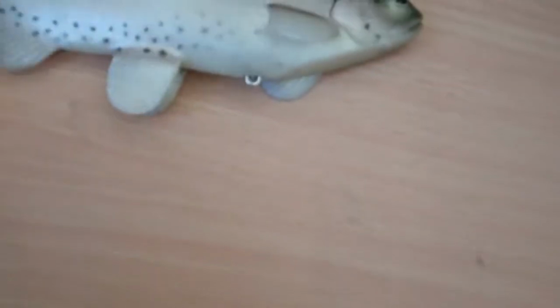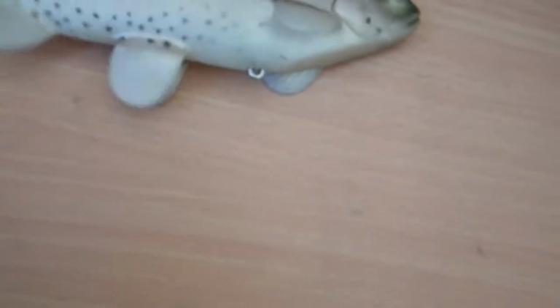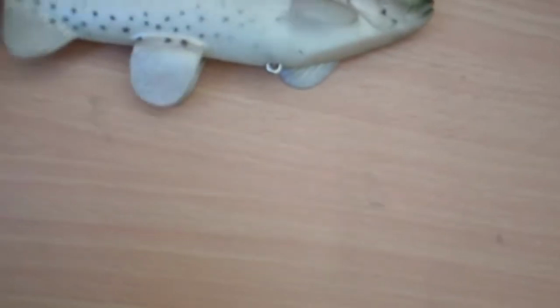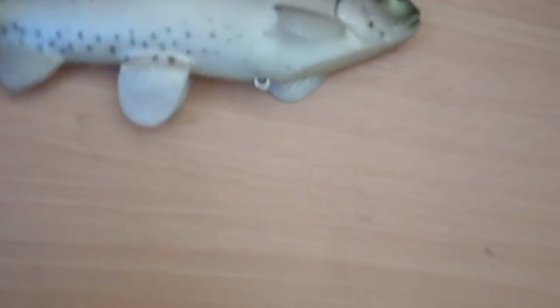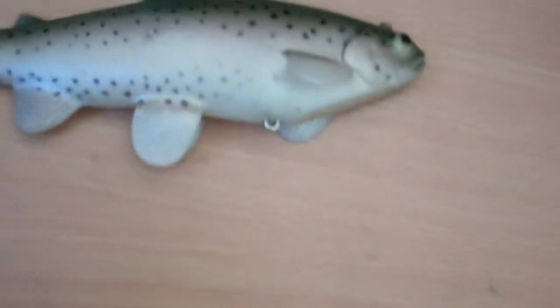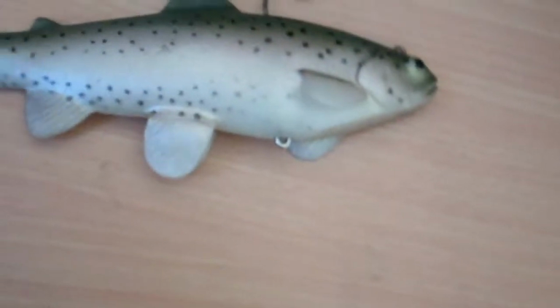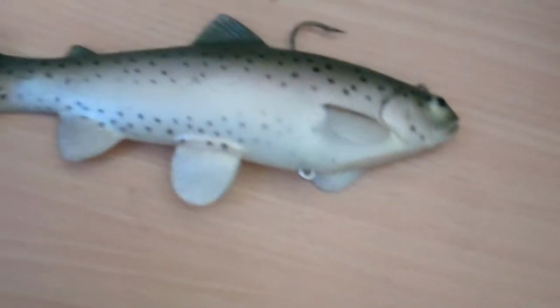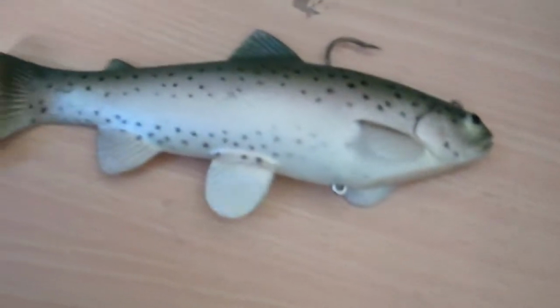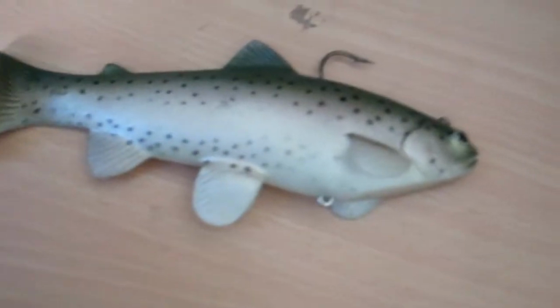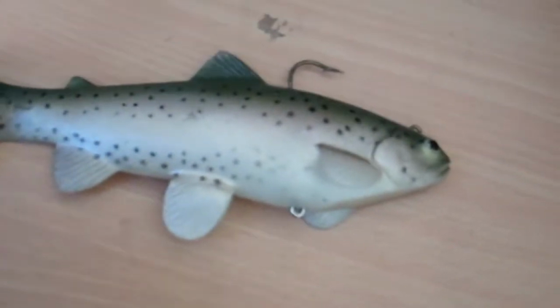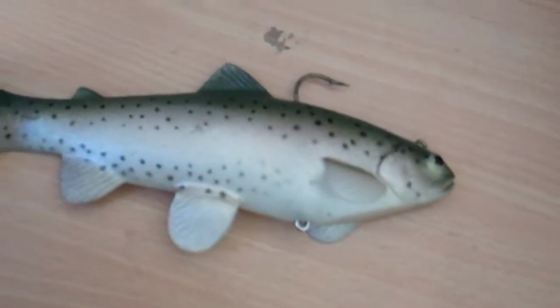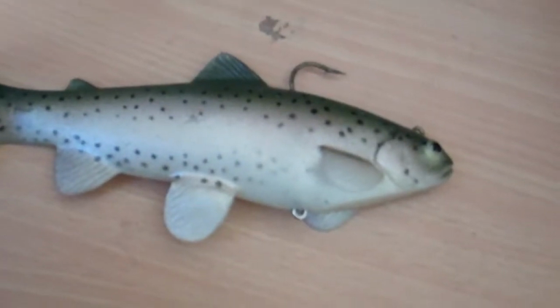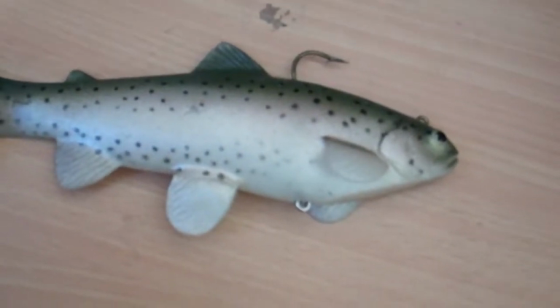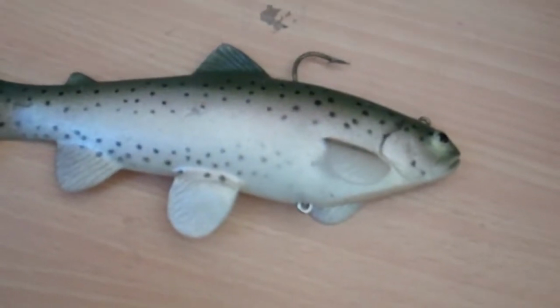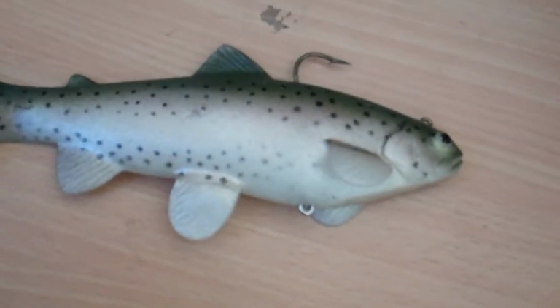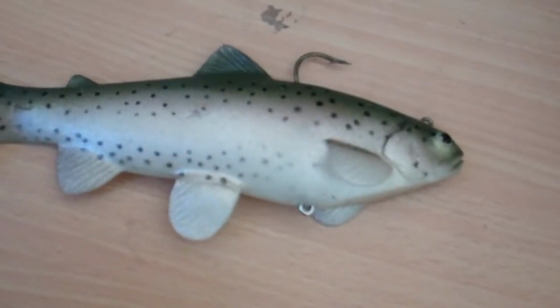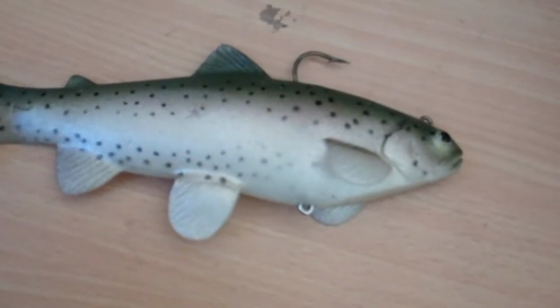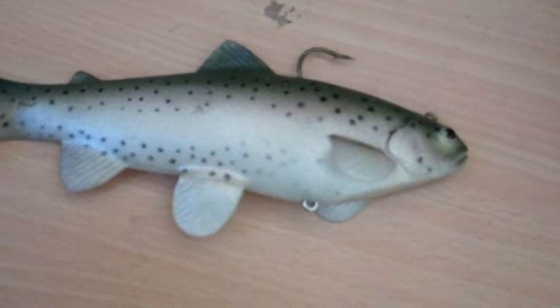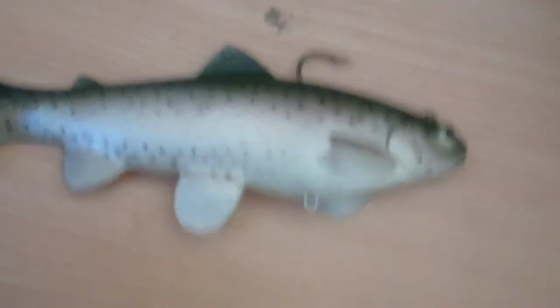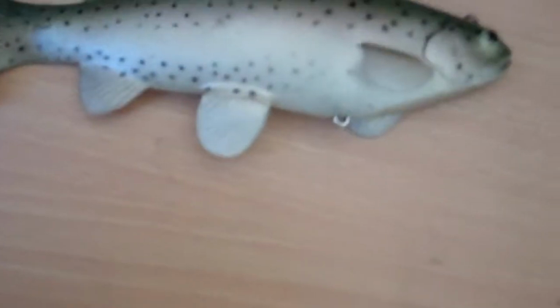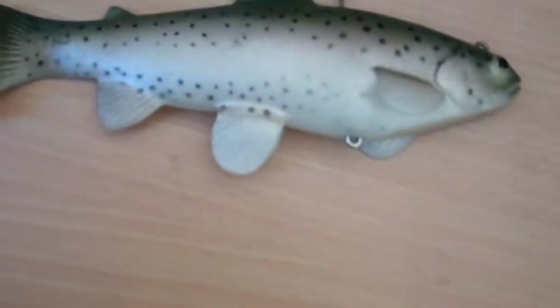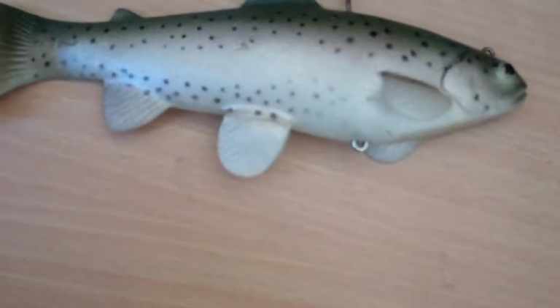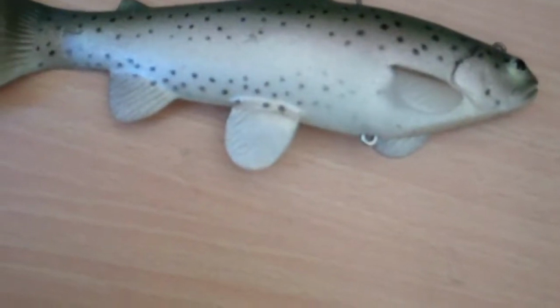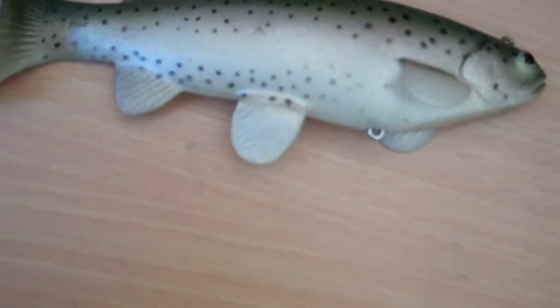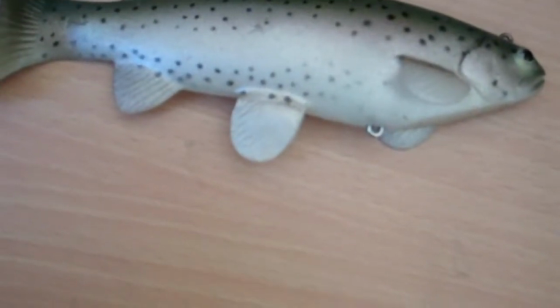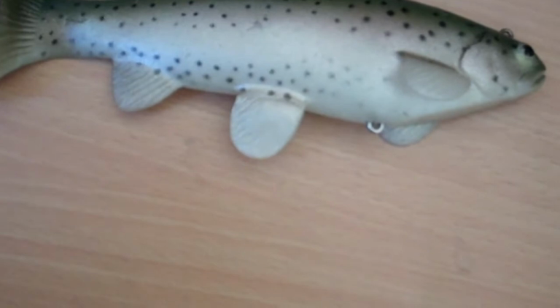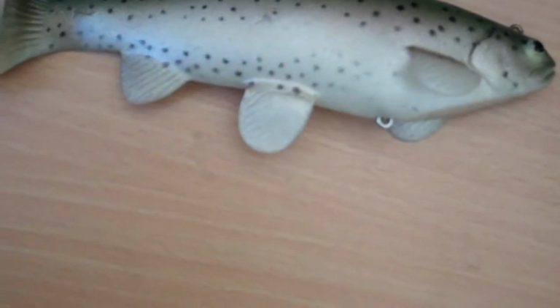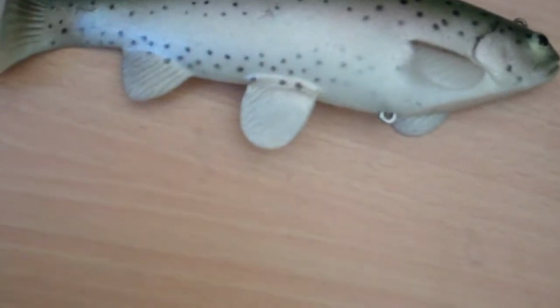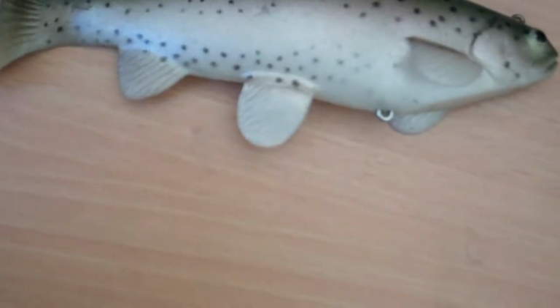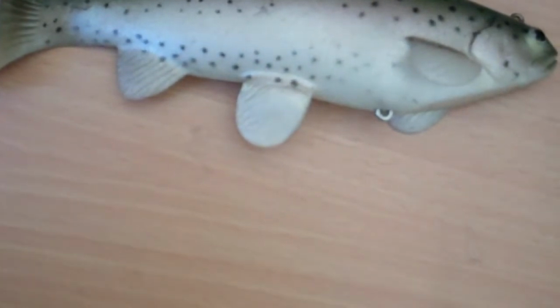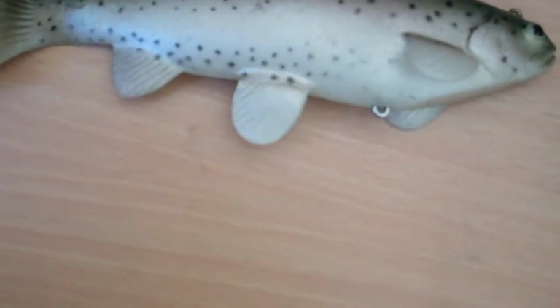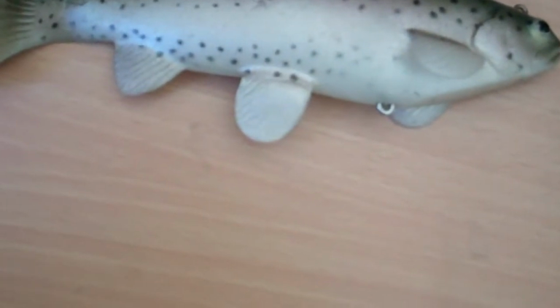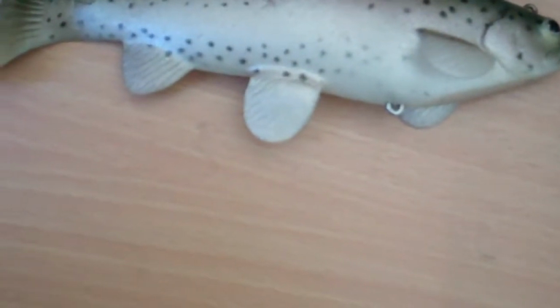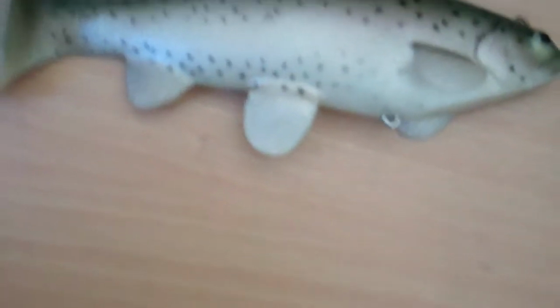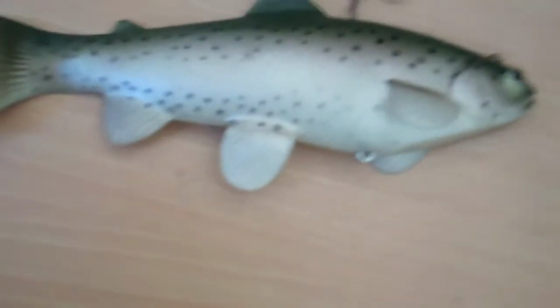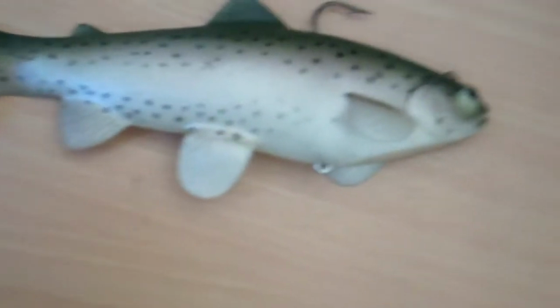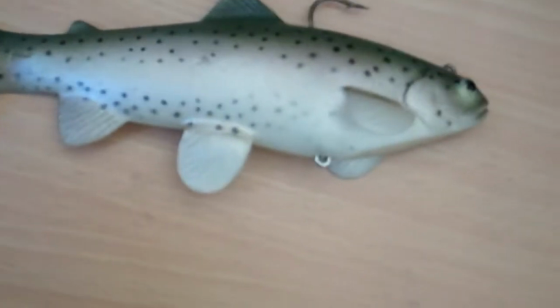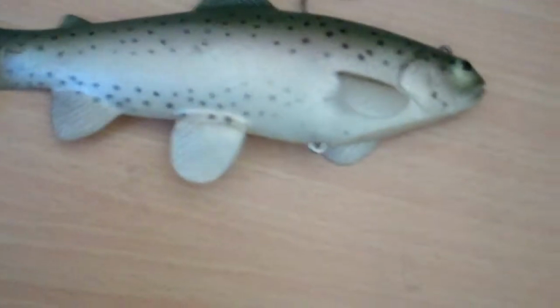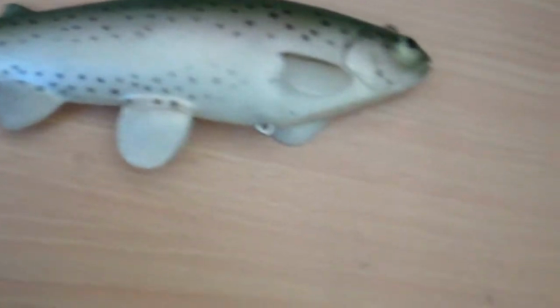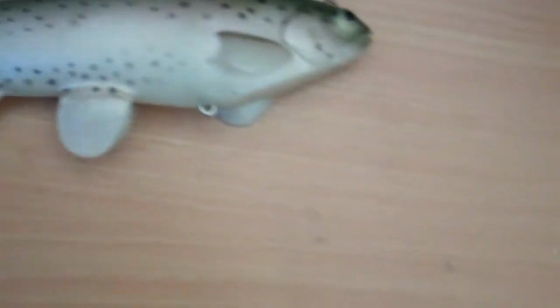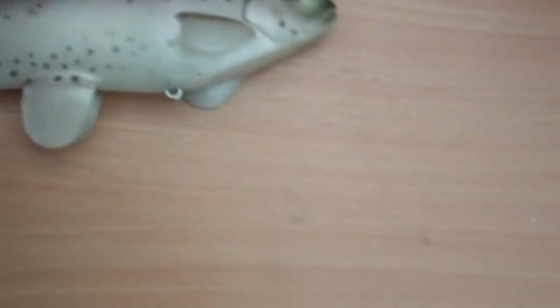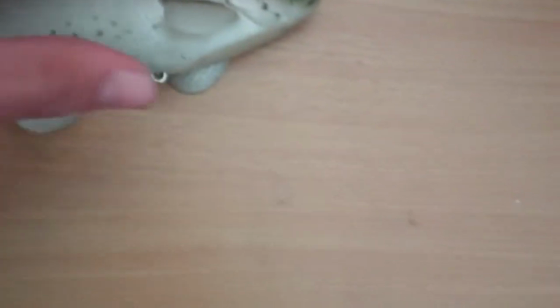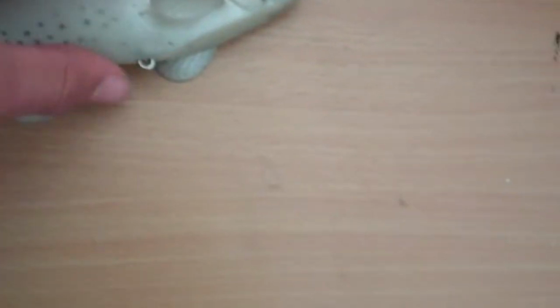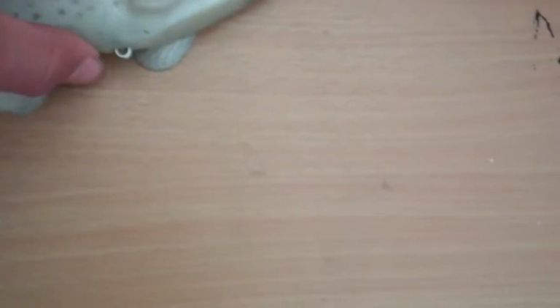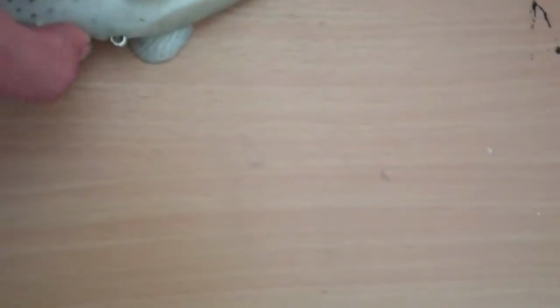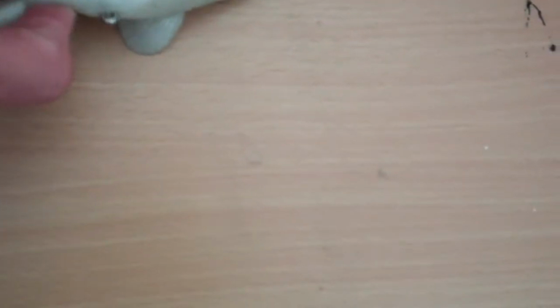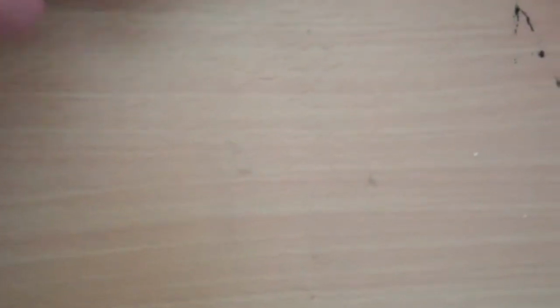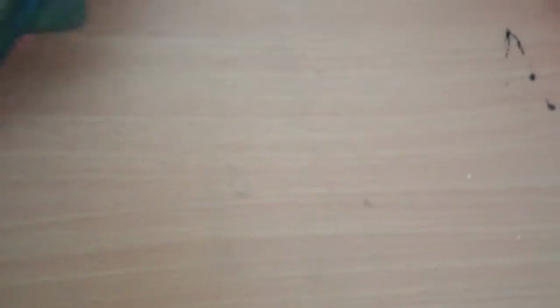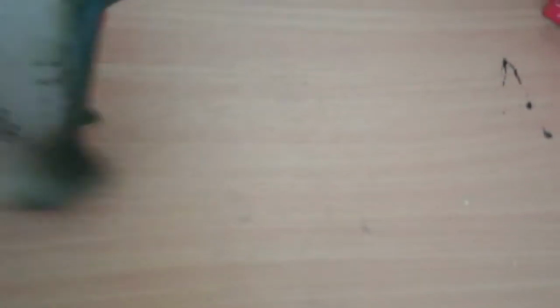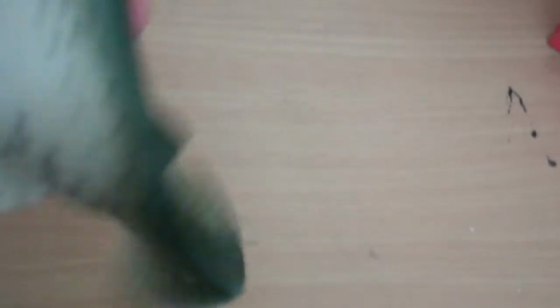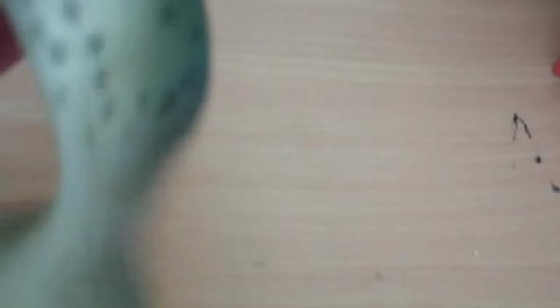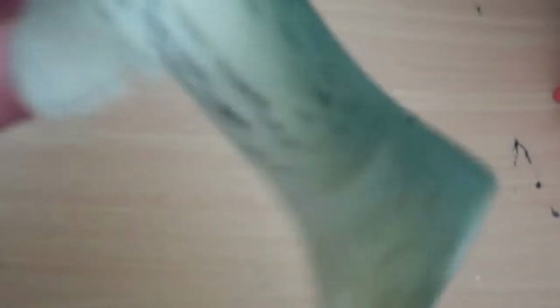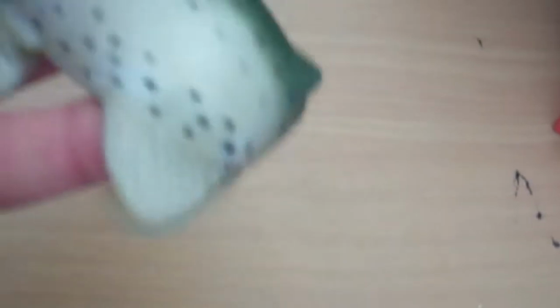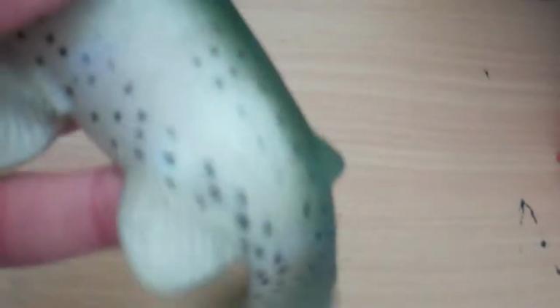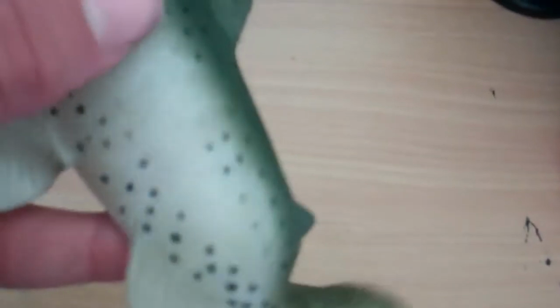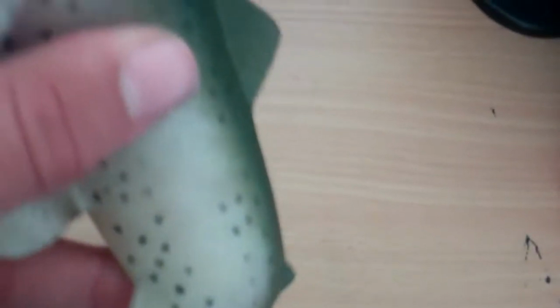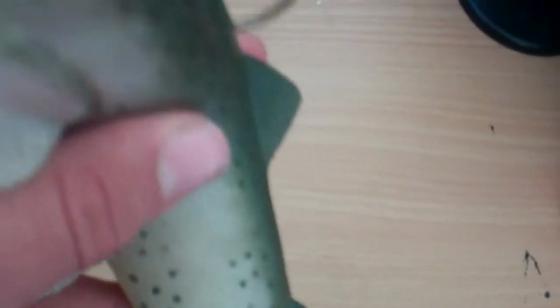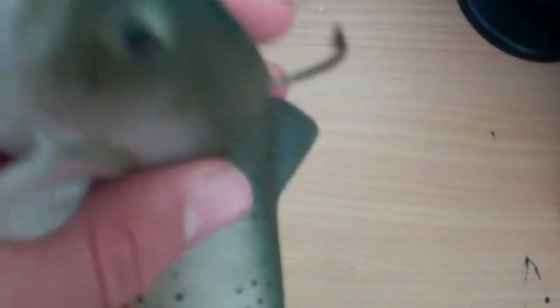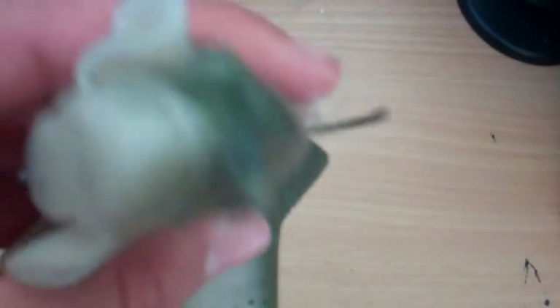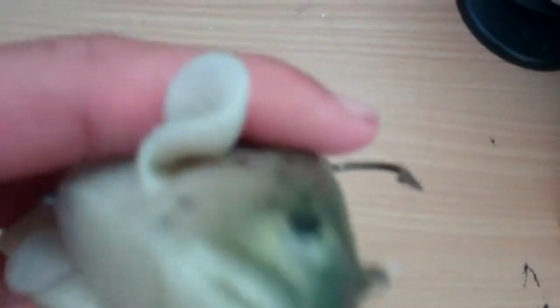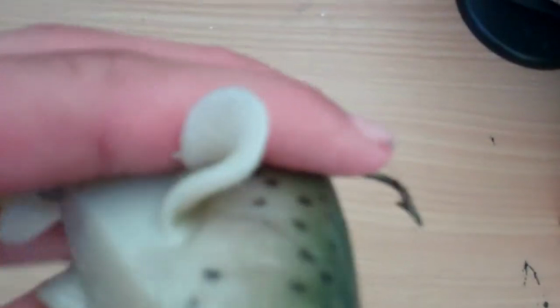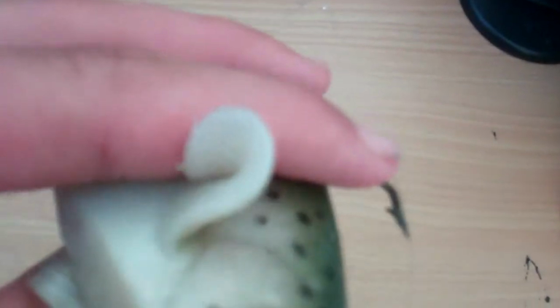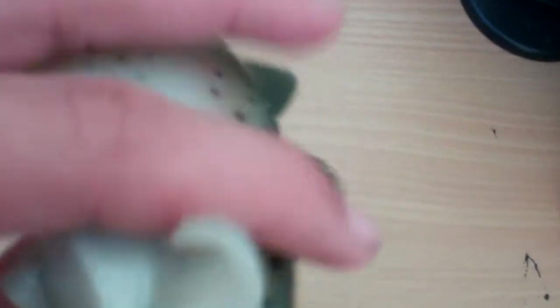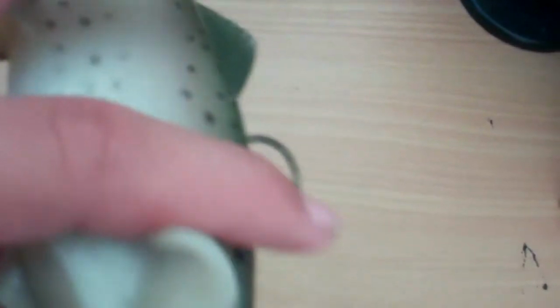We were using night crawlers. So that's about it for the lure review.